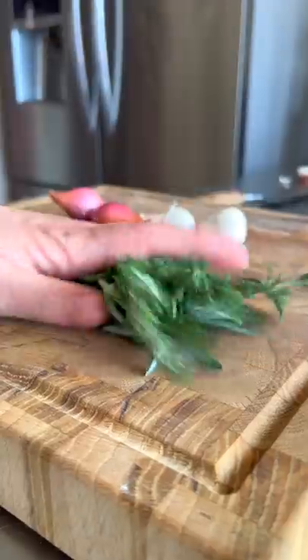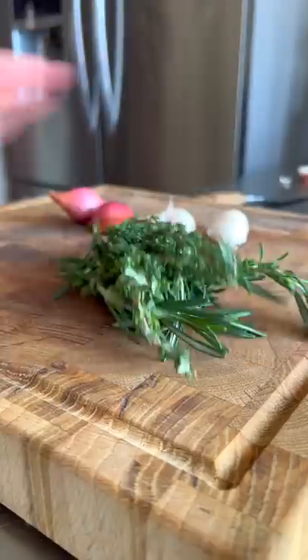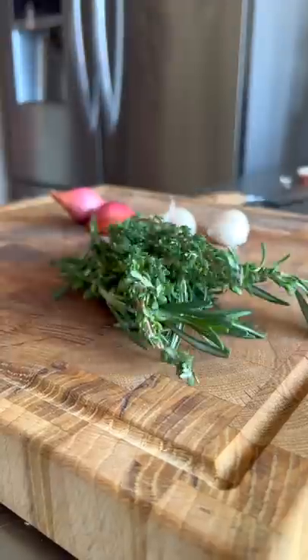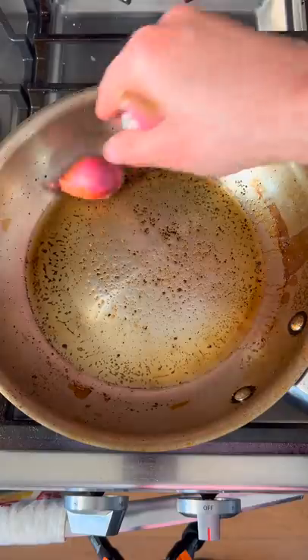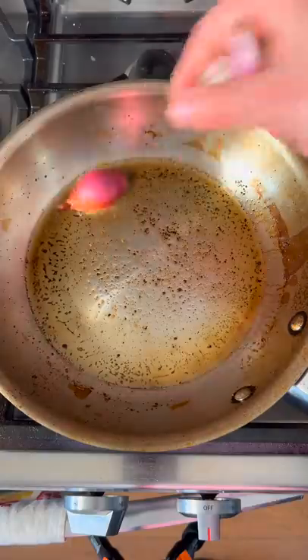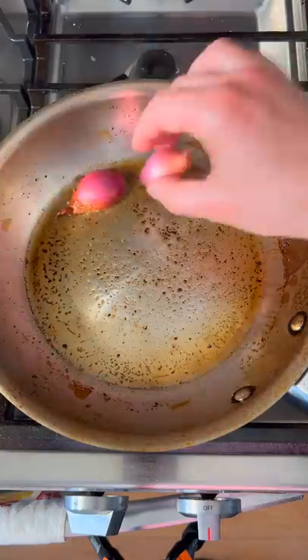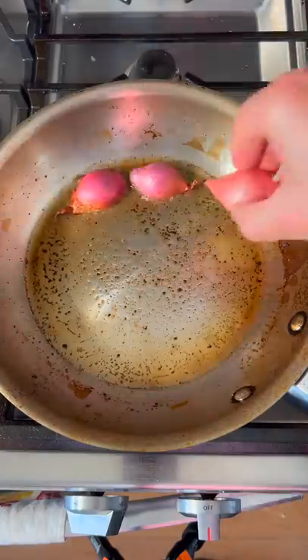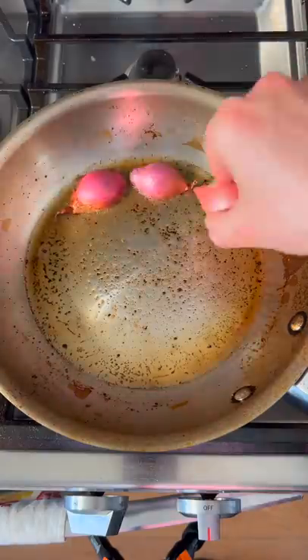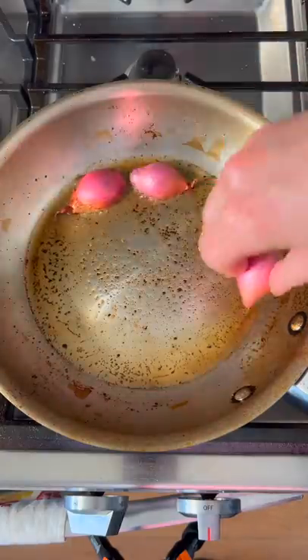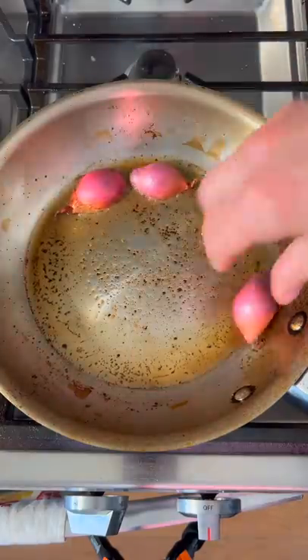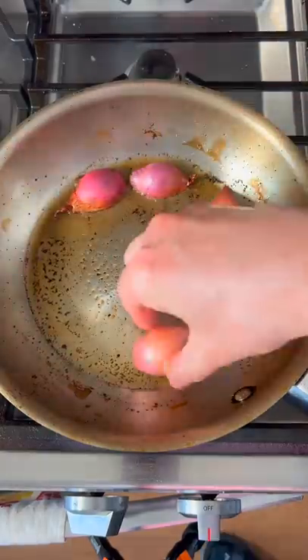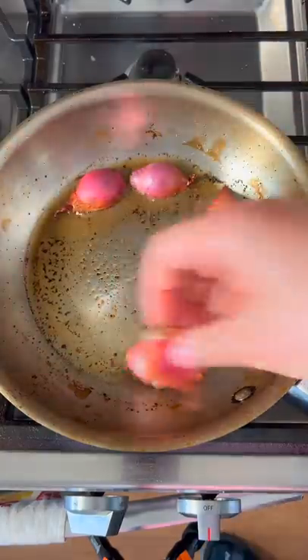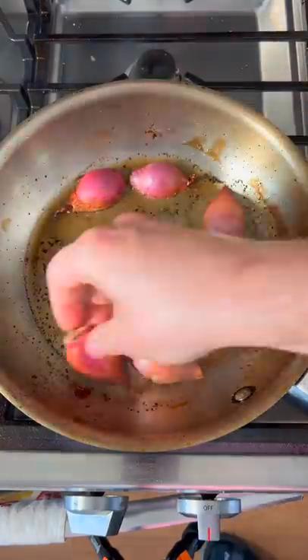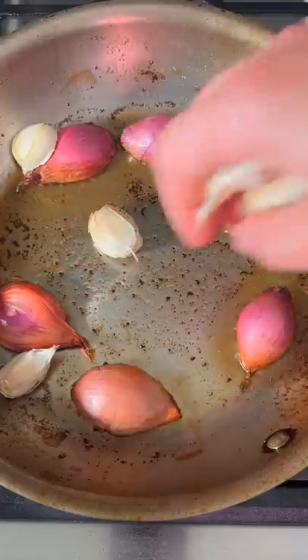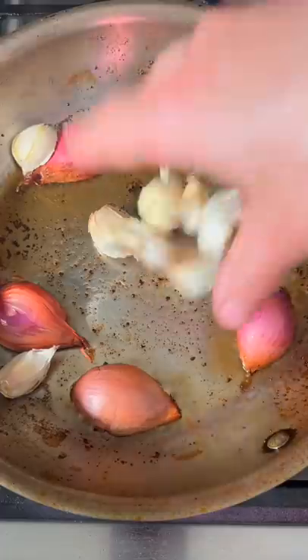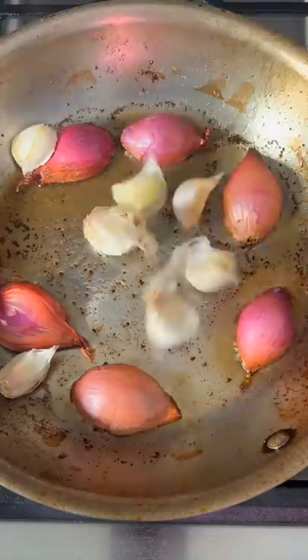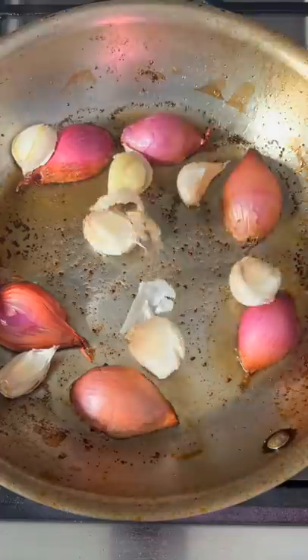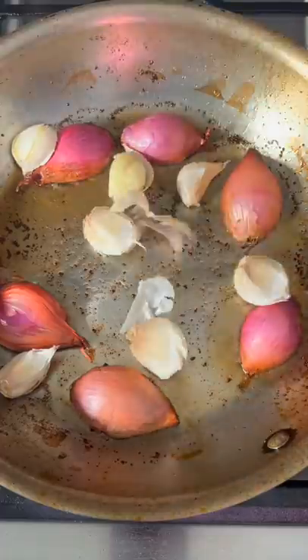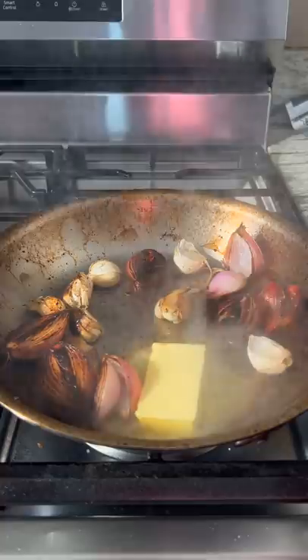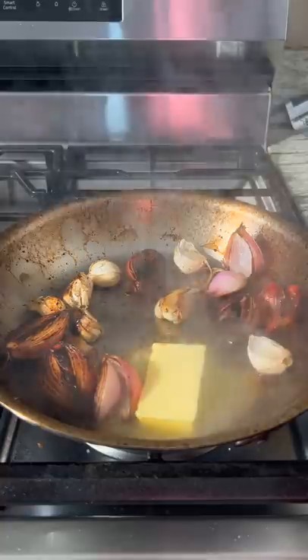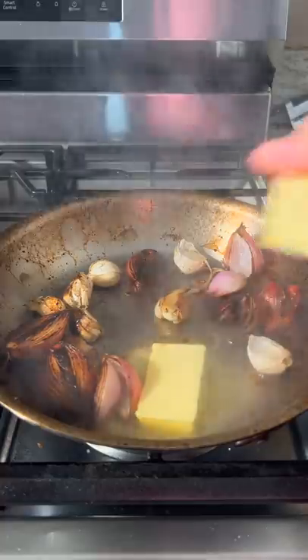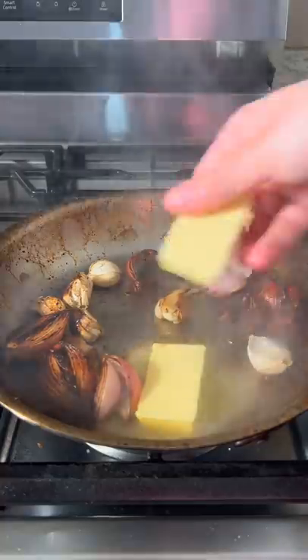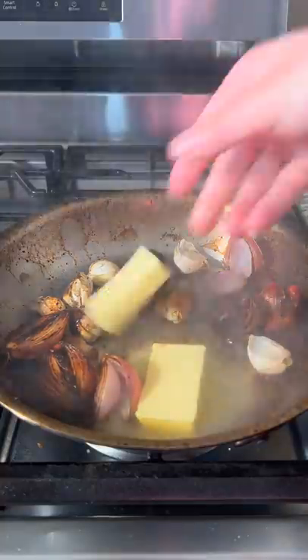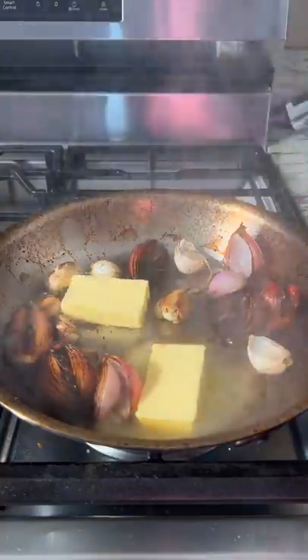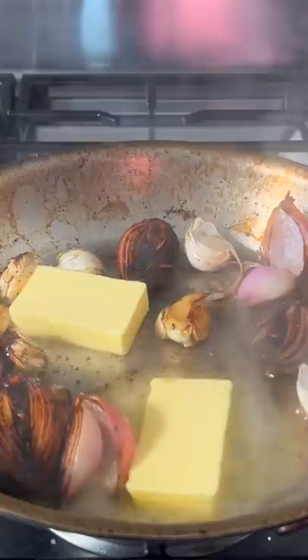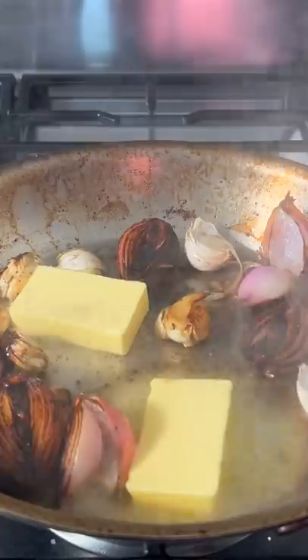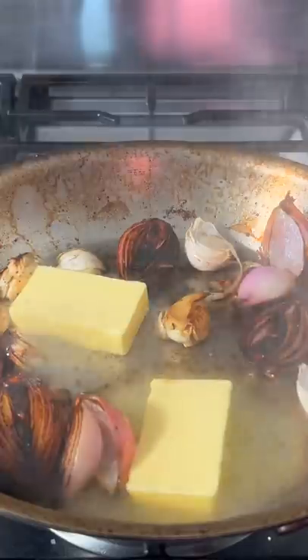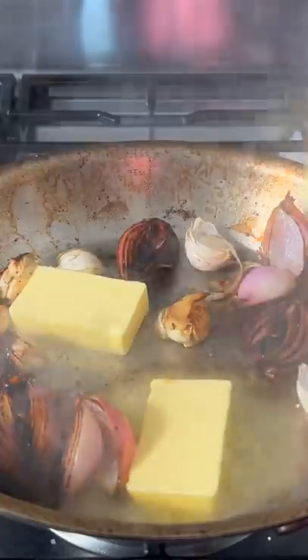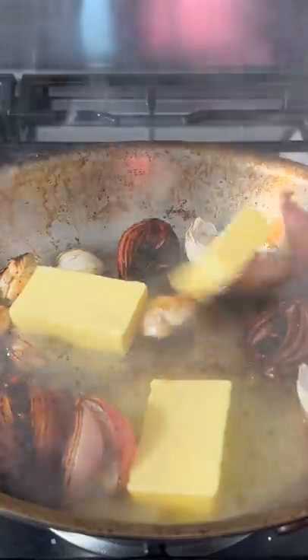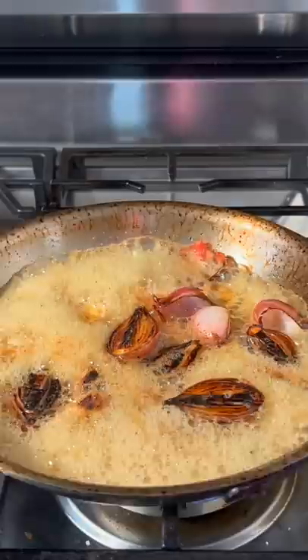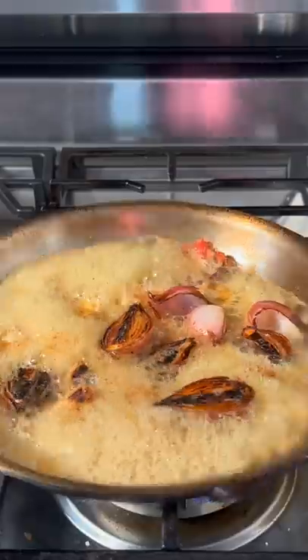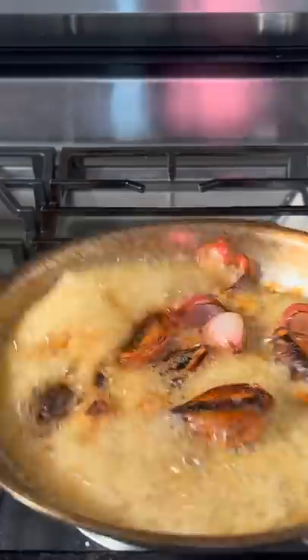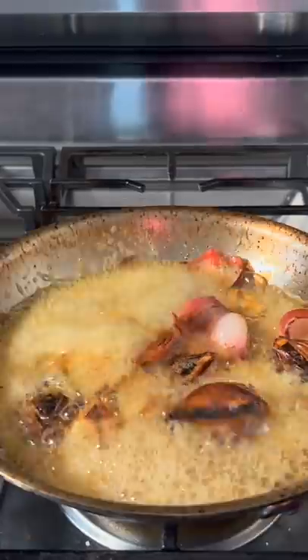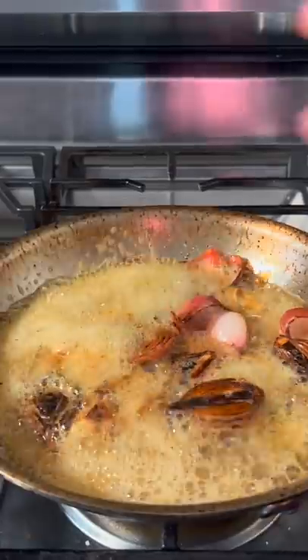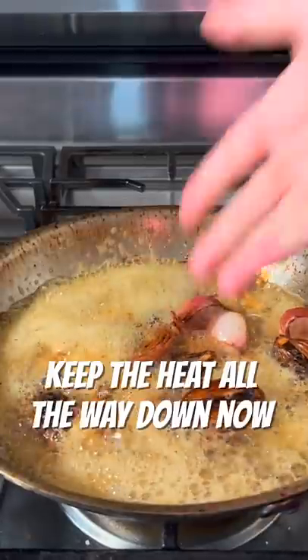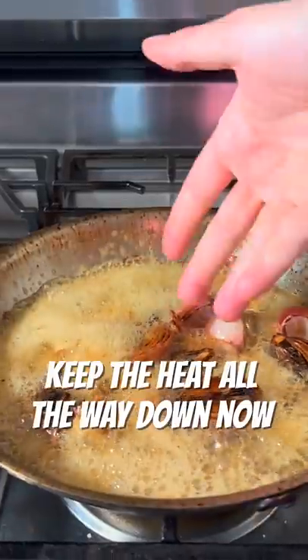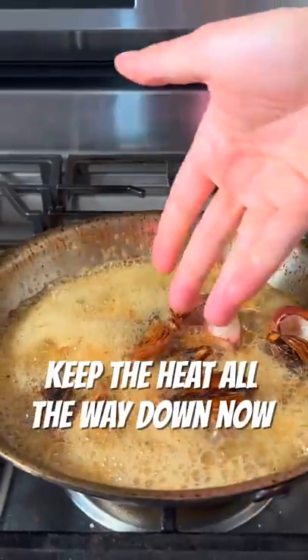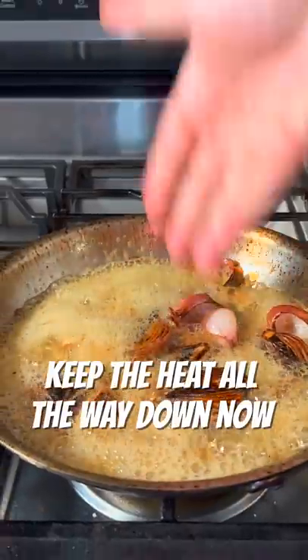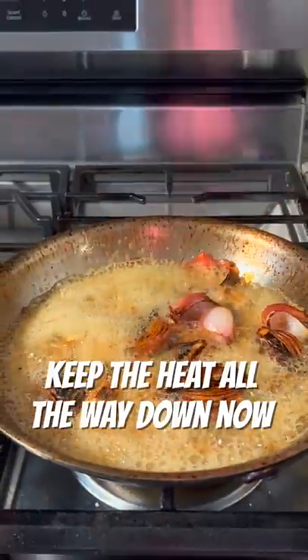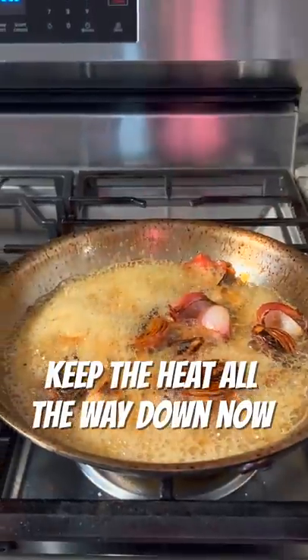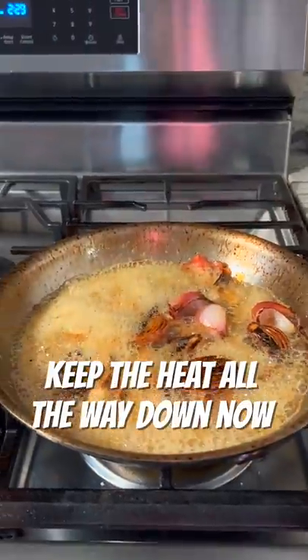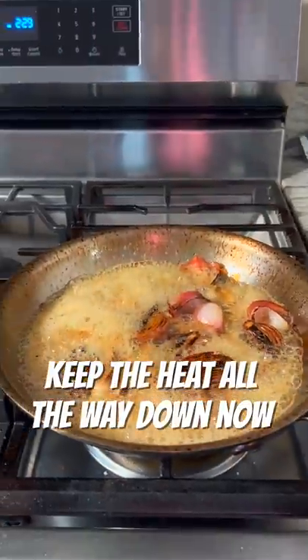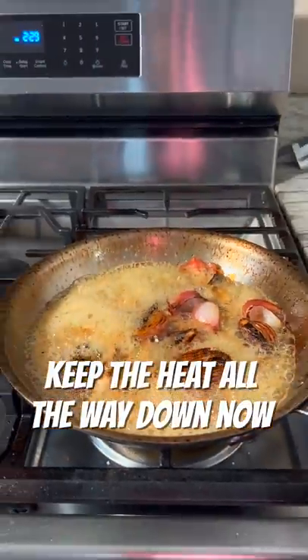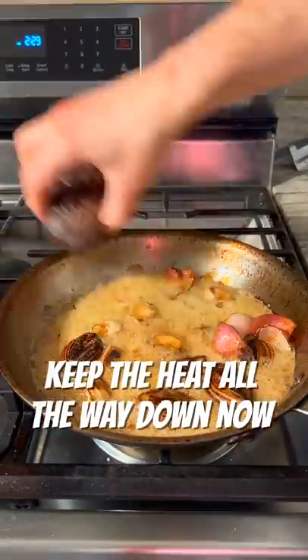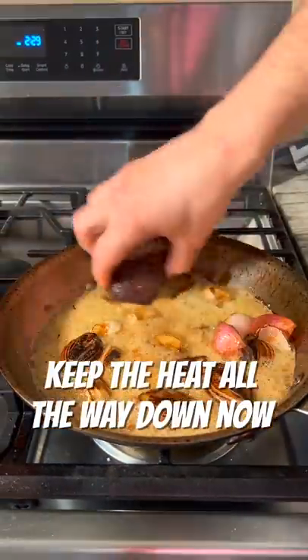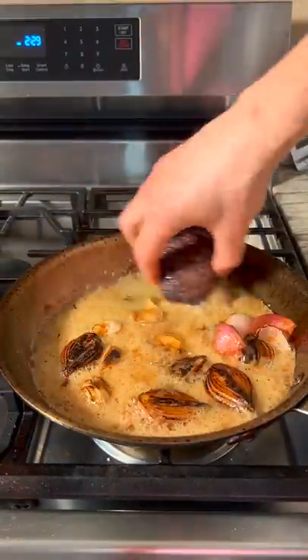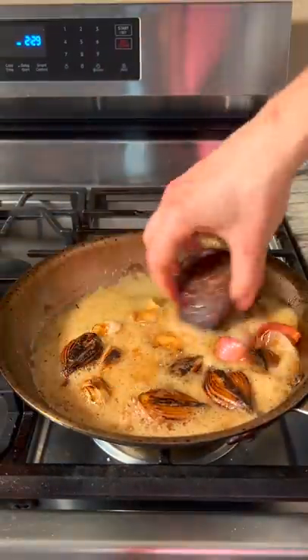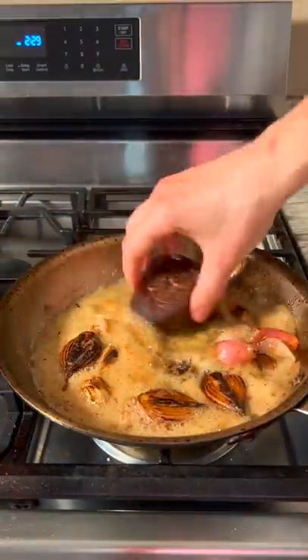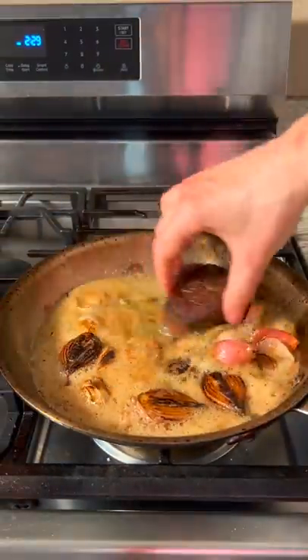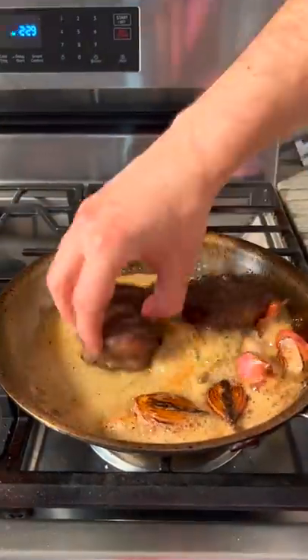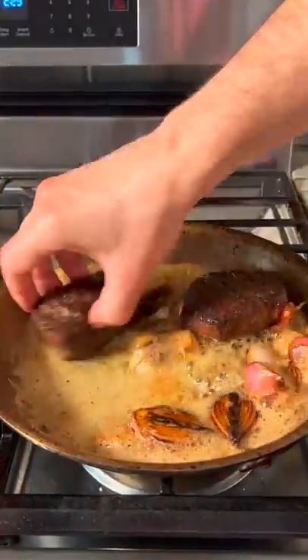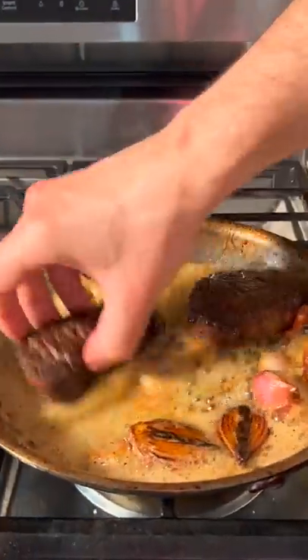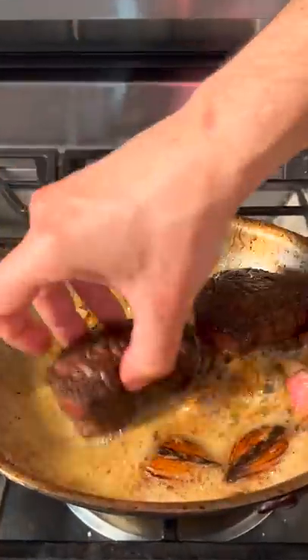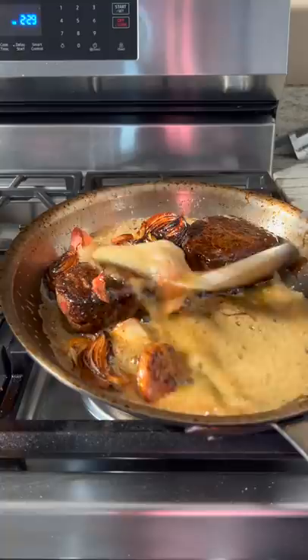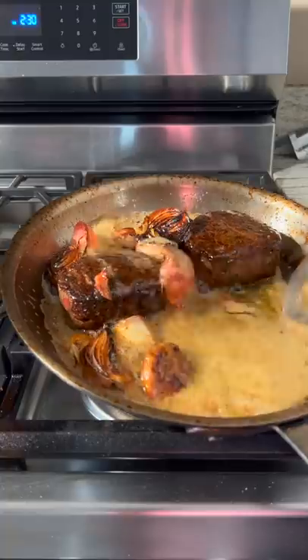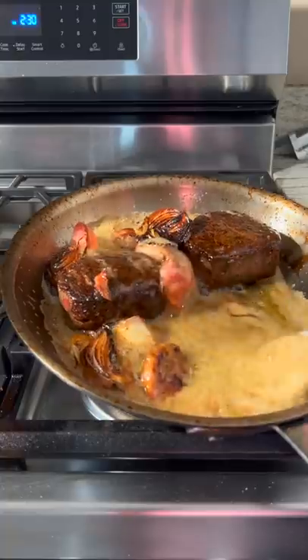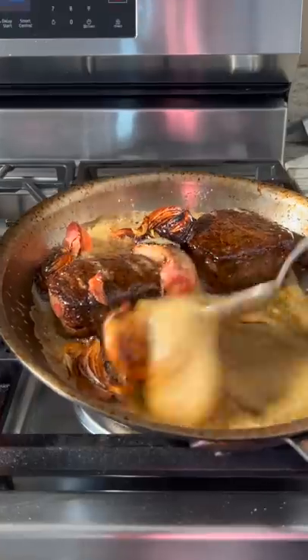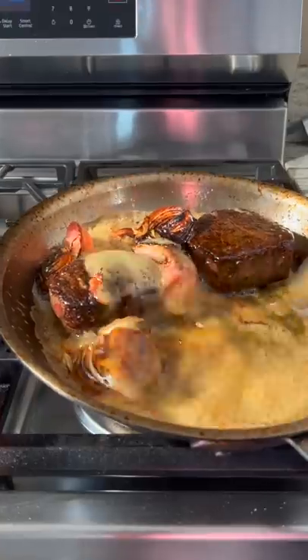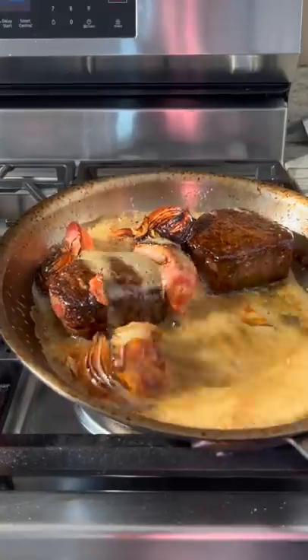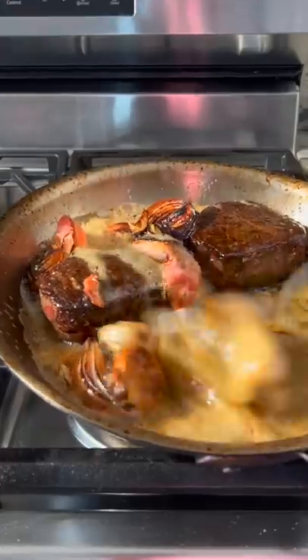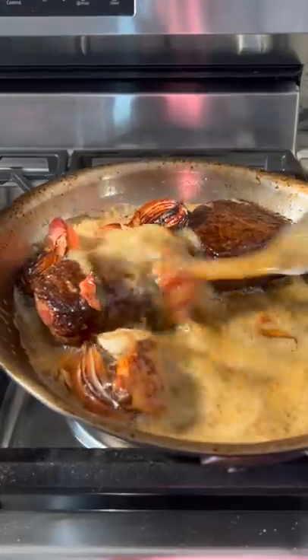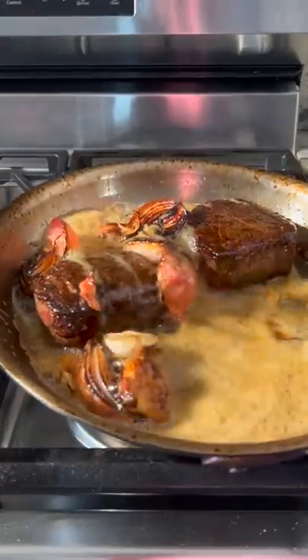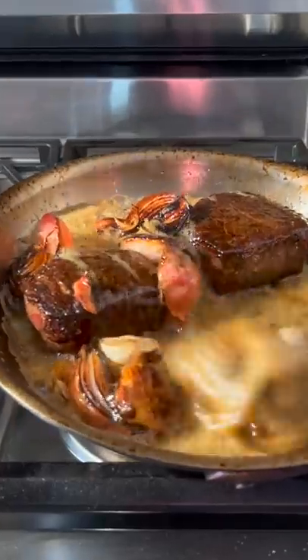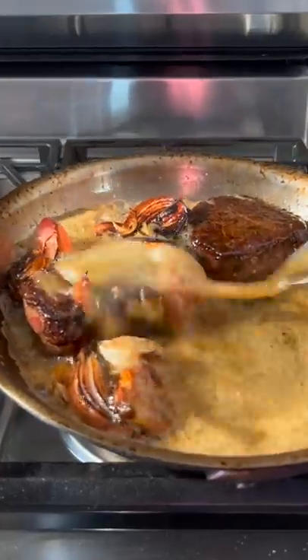Now let's add our shallots and our garlic, and now we're going to add a ton of butter. Wait for the butter to foam. Steaks back in, and now we can get to basting.